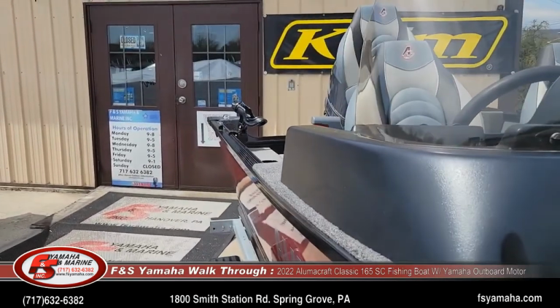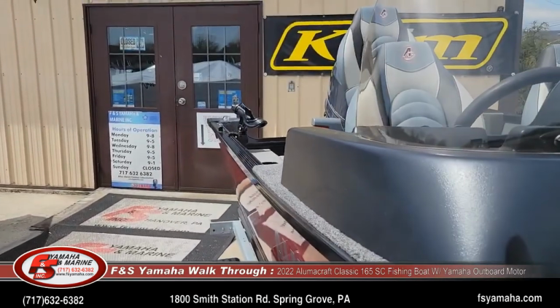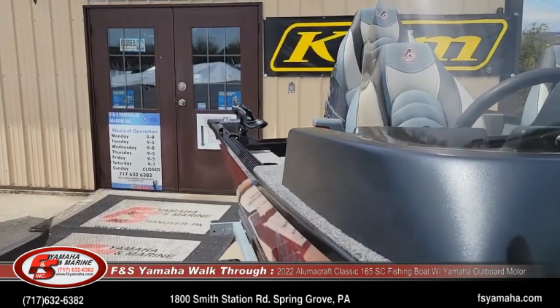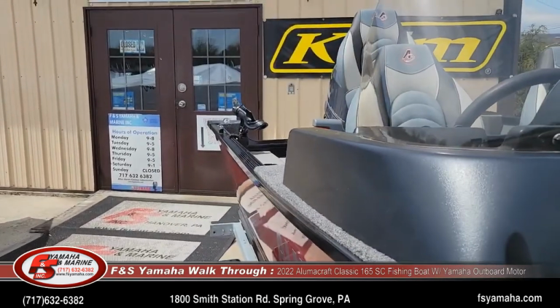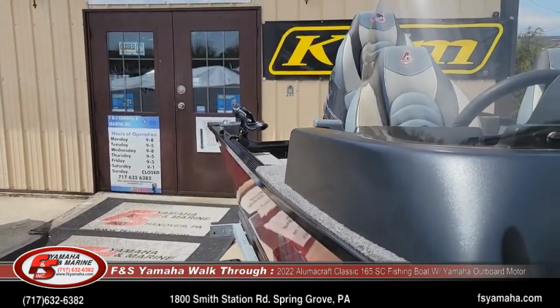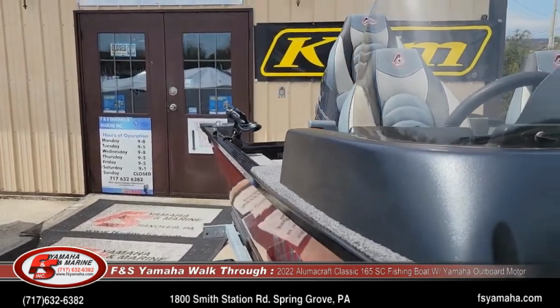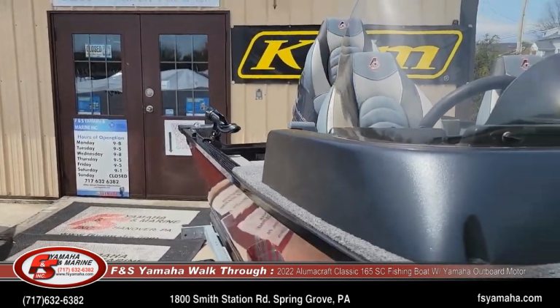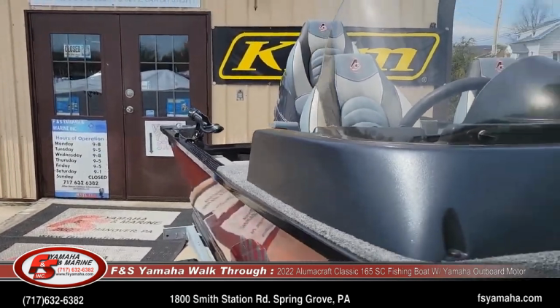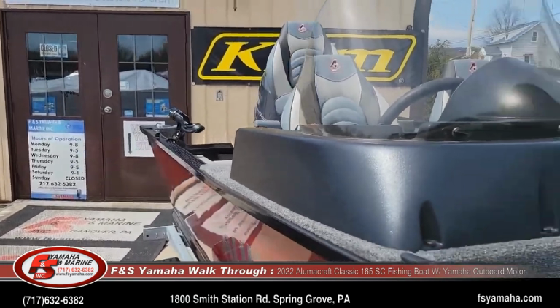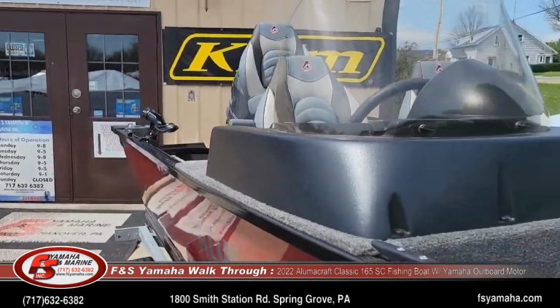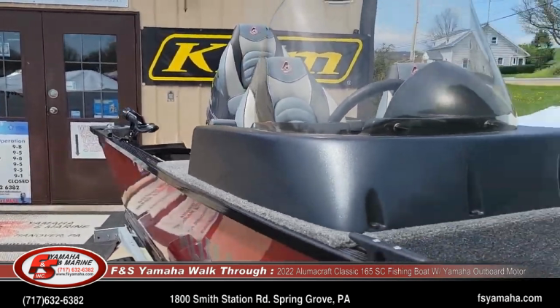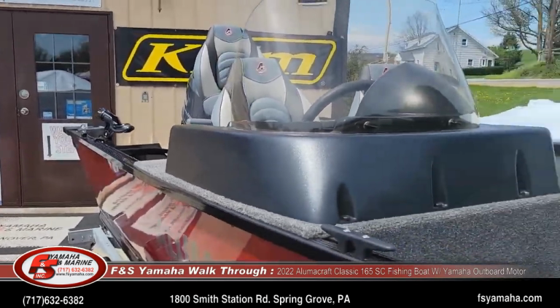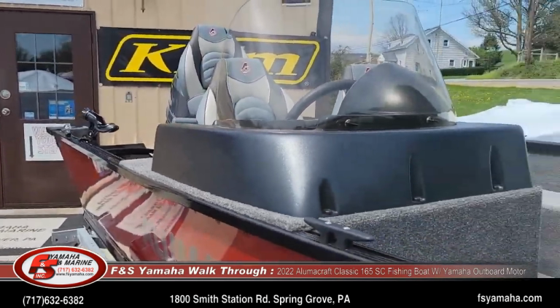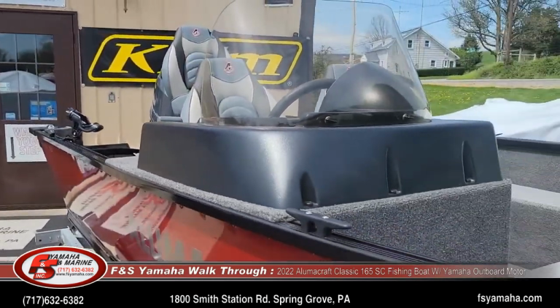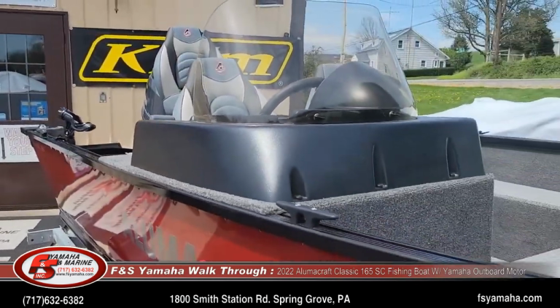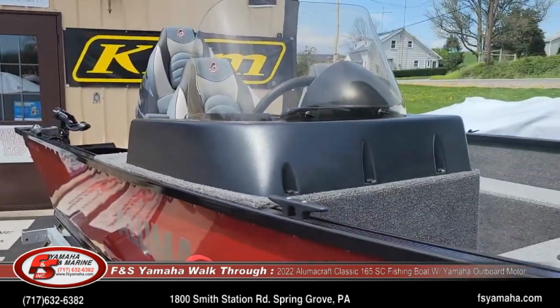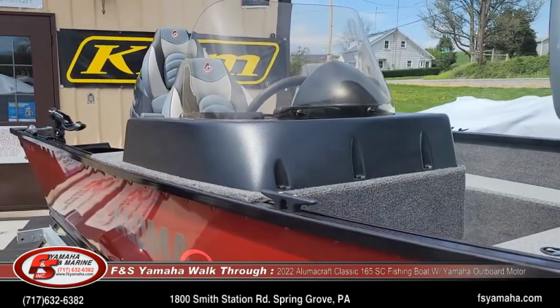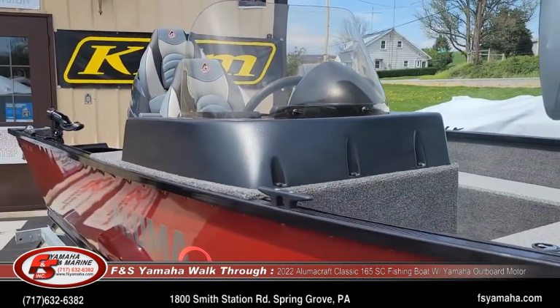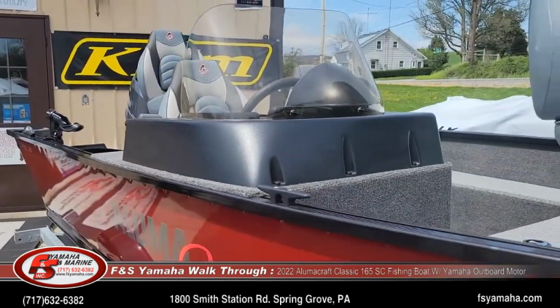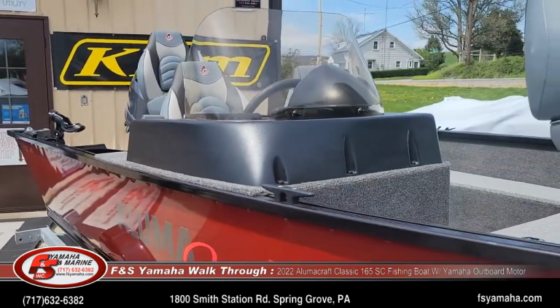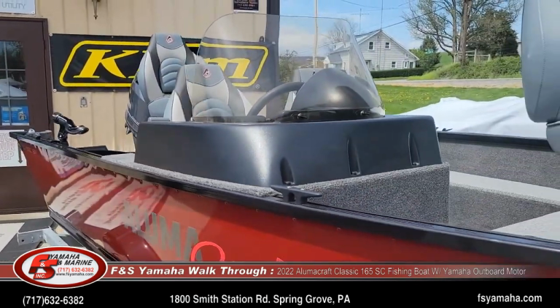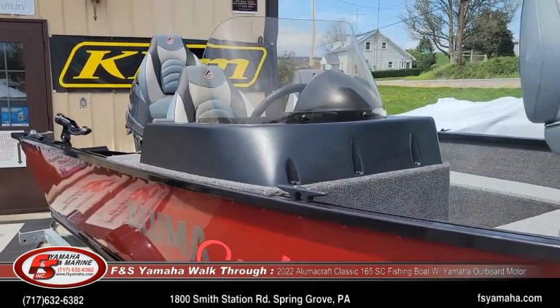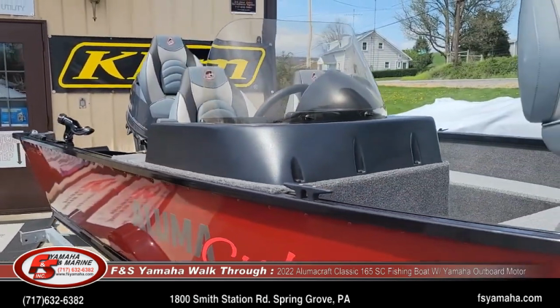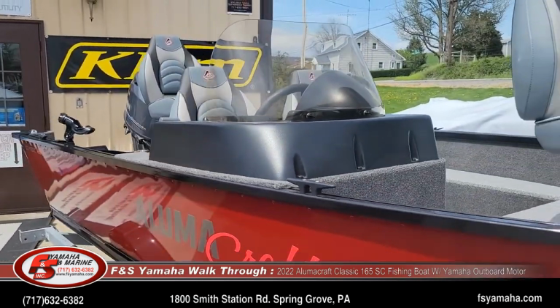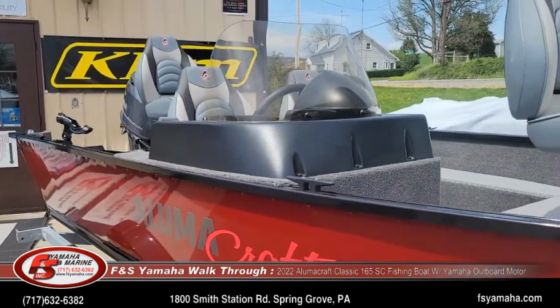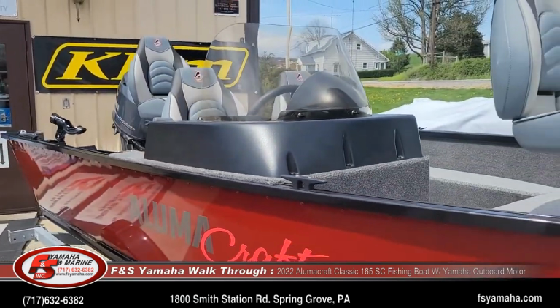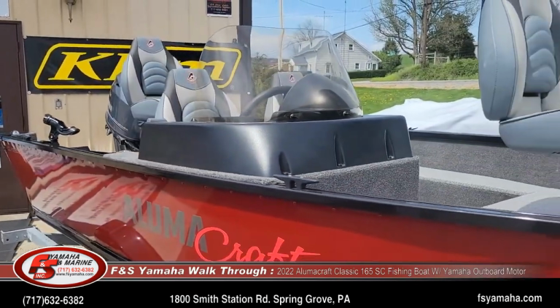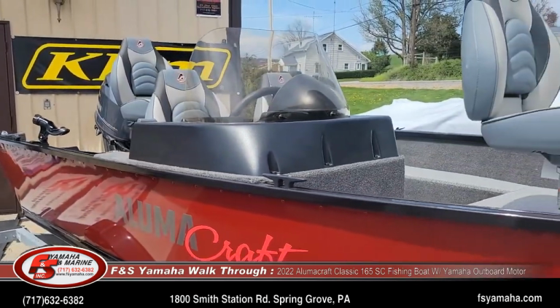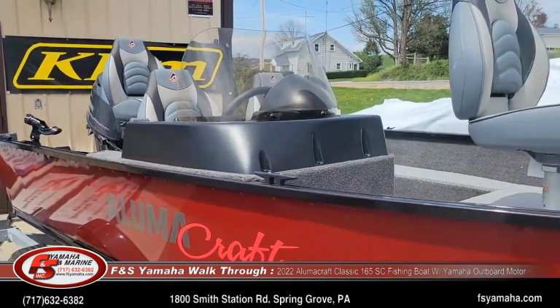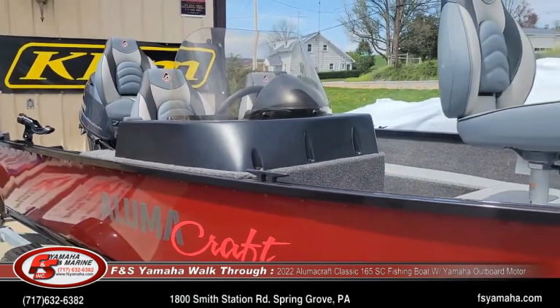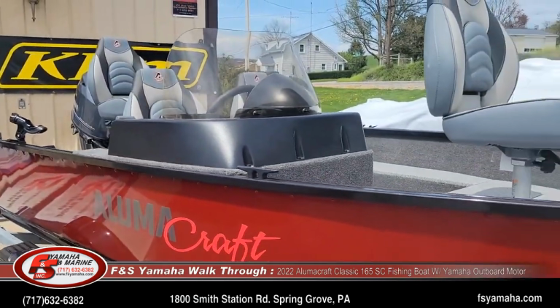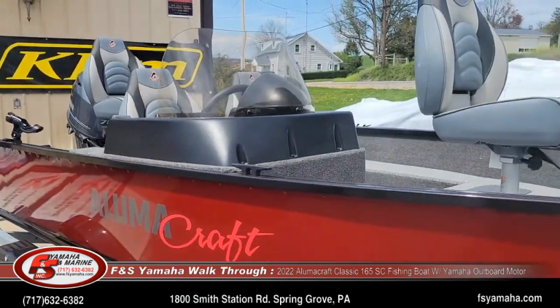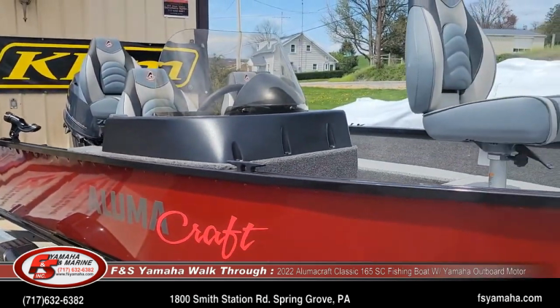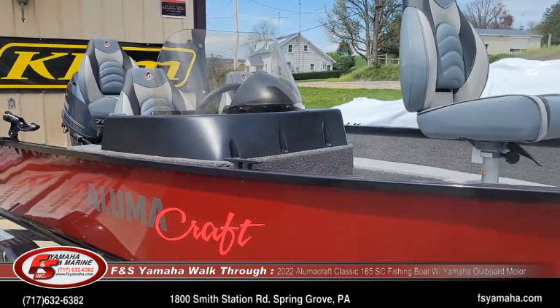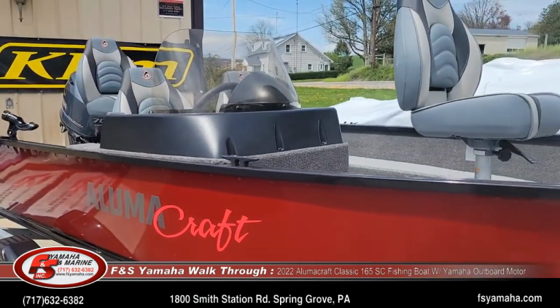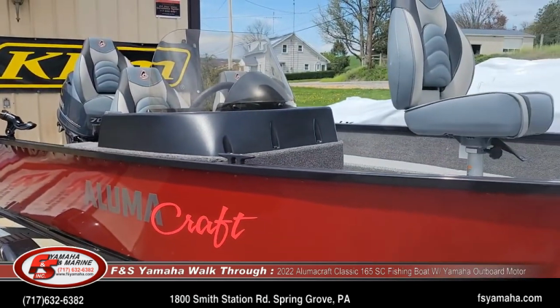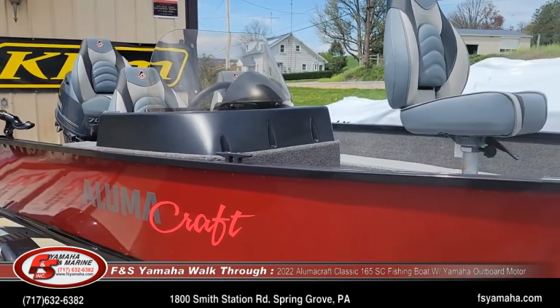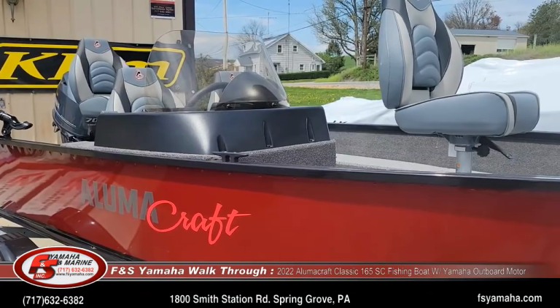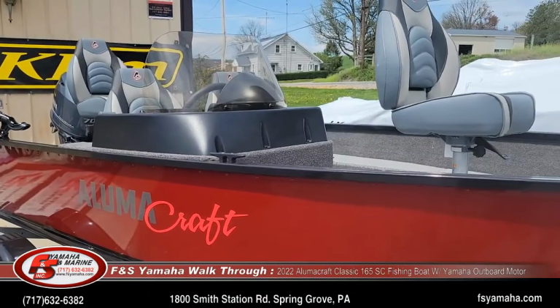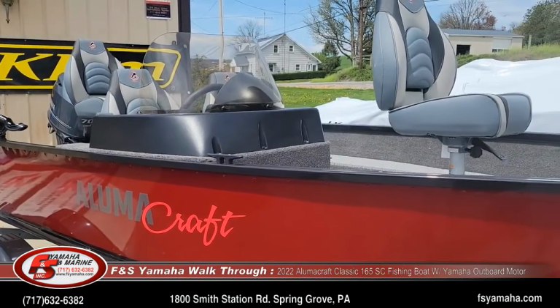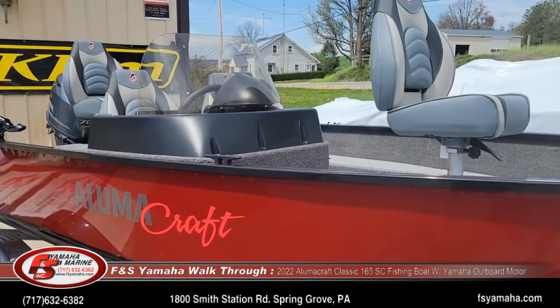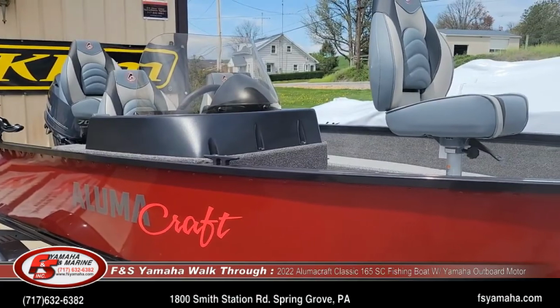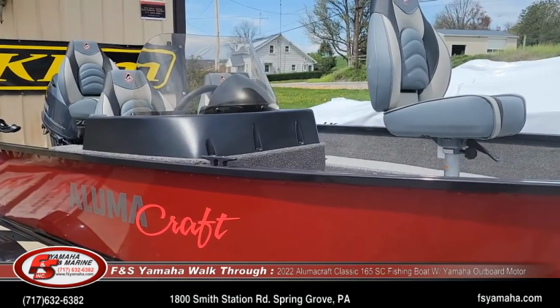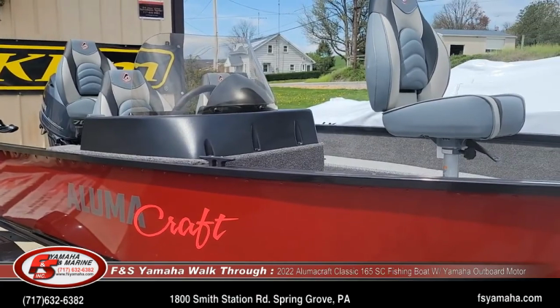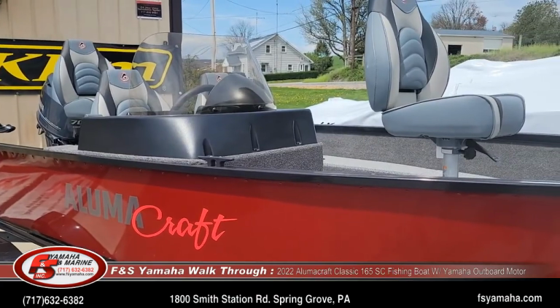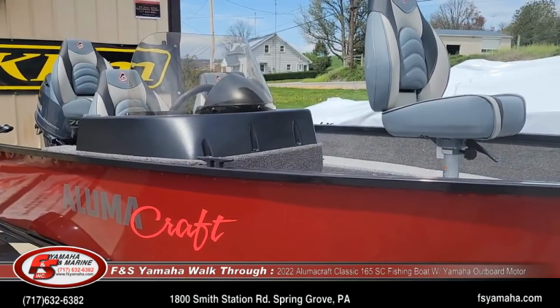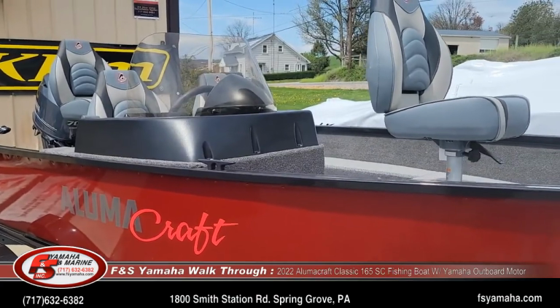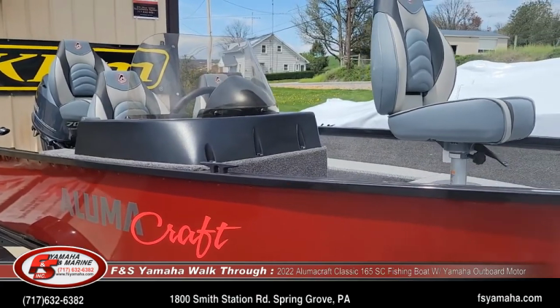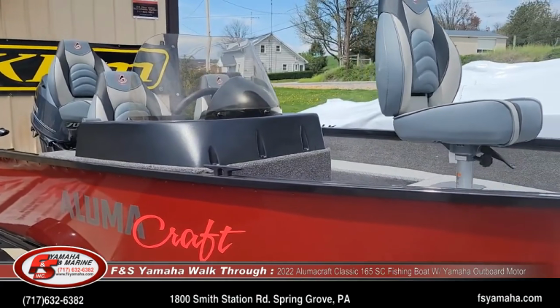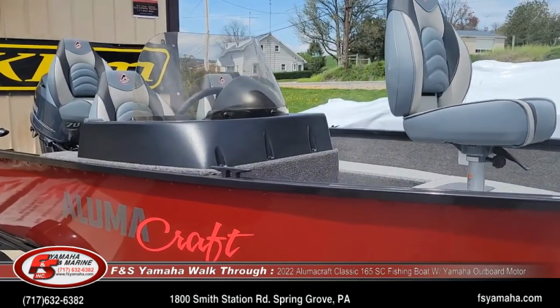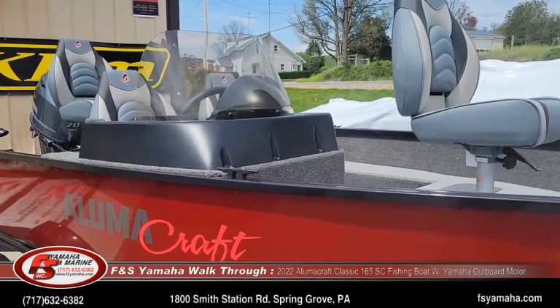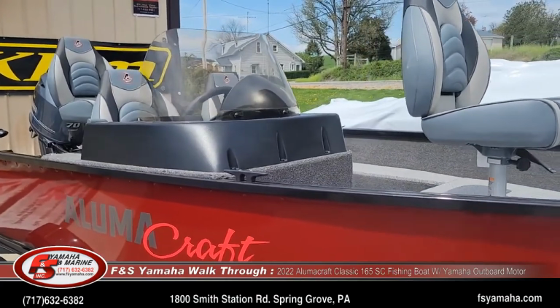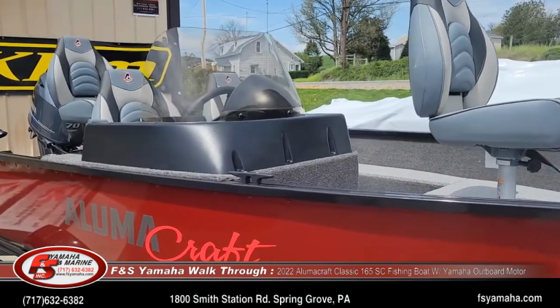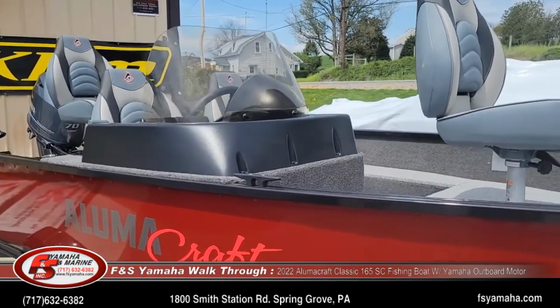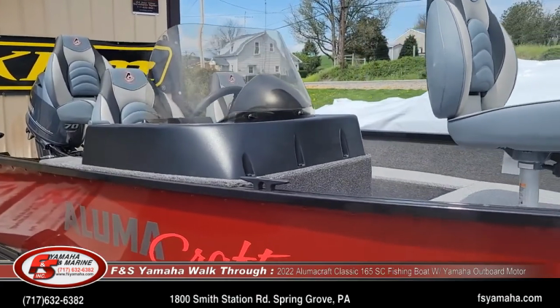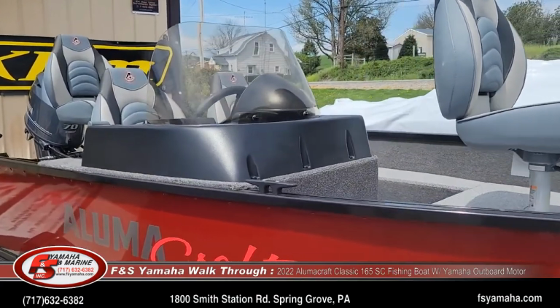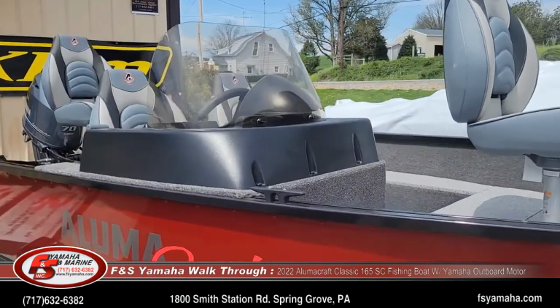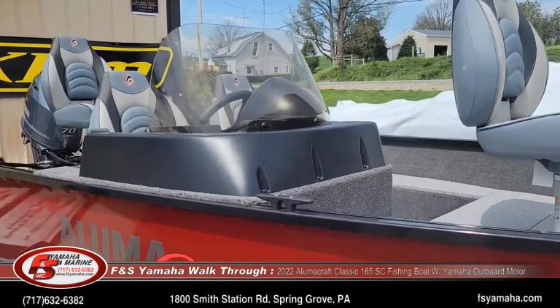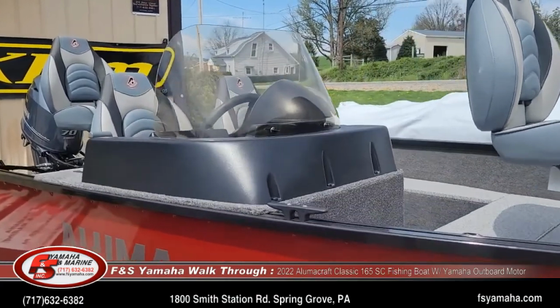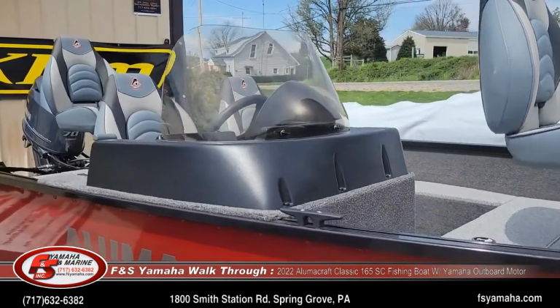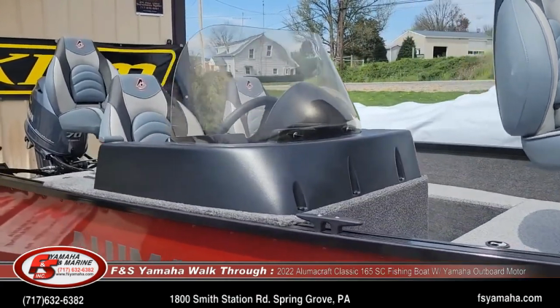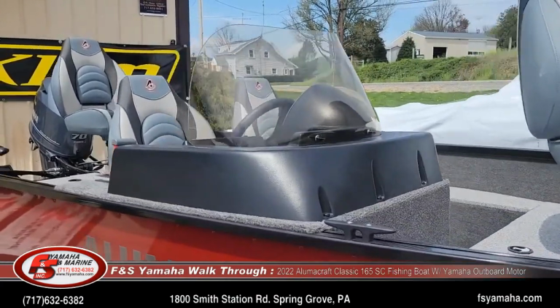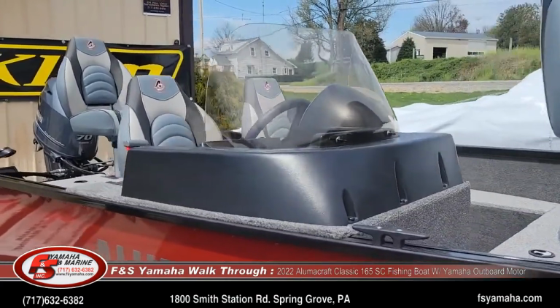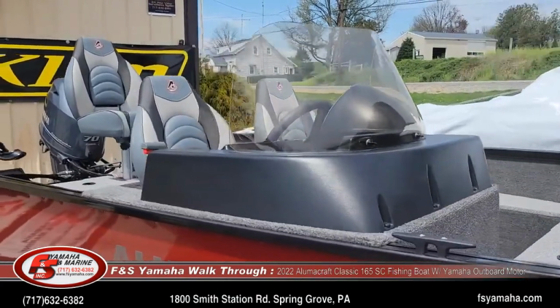This boat was ordered with a fourth seat — they come stock with three. We ordered an additional seat for a total of four.